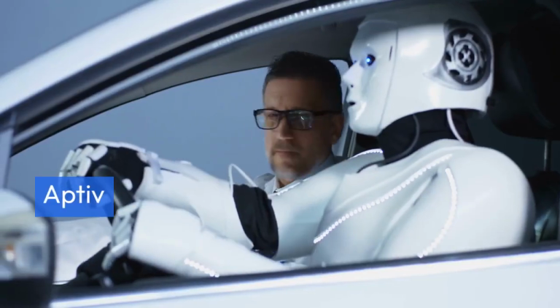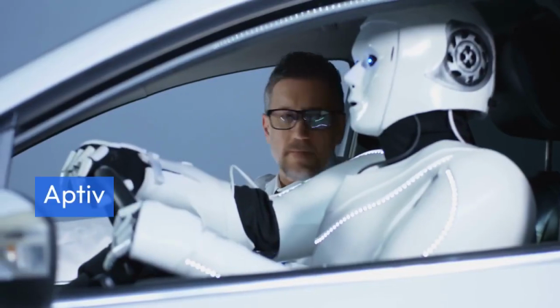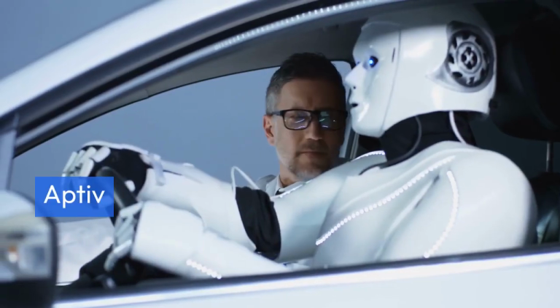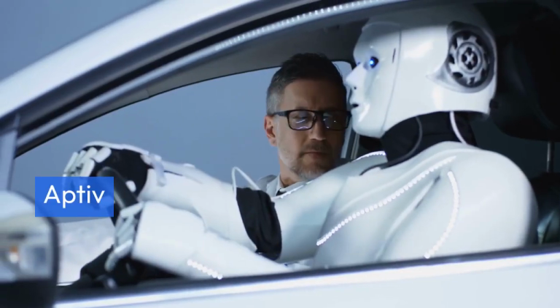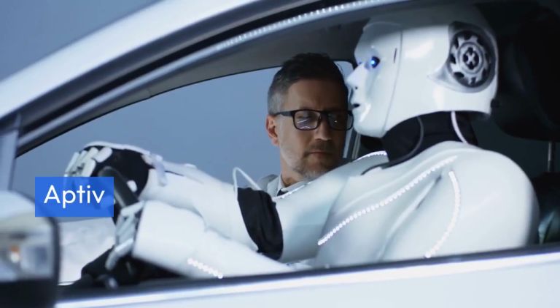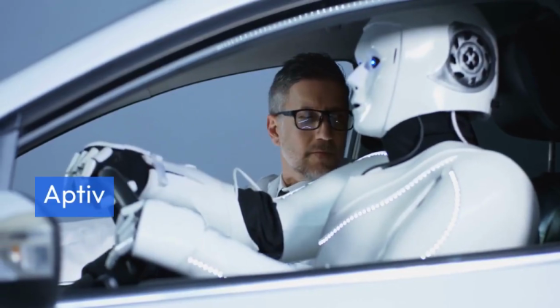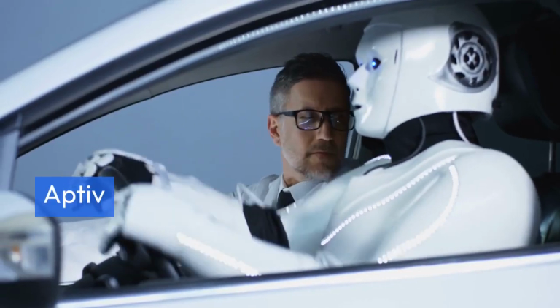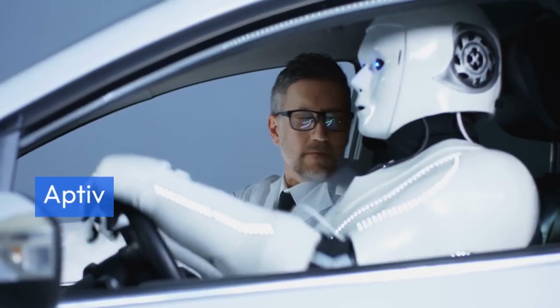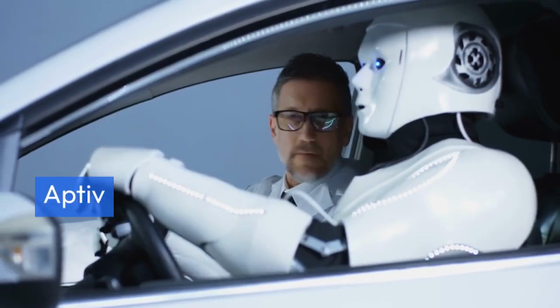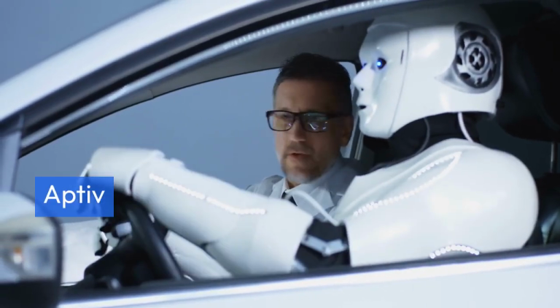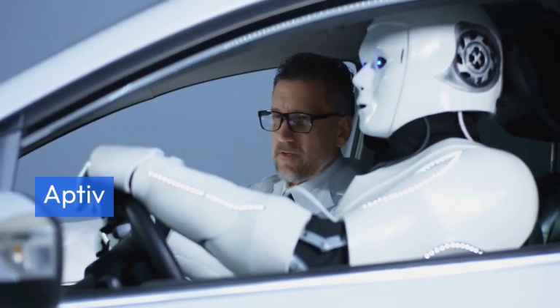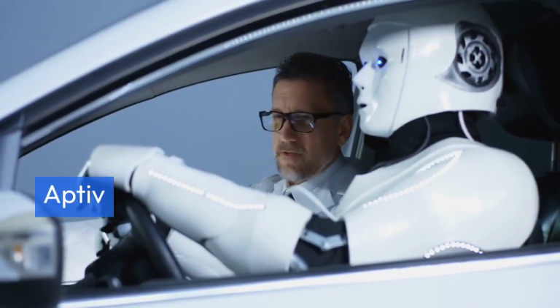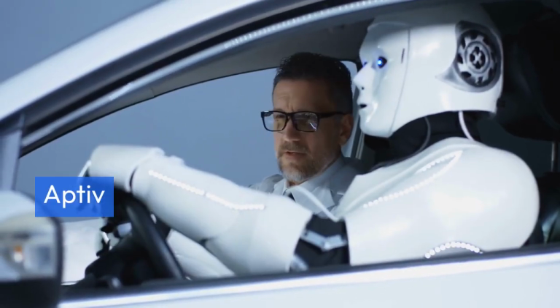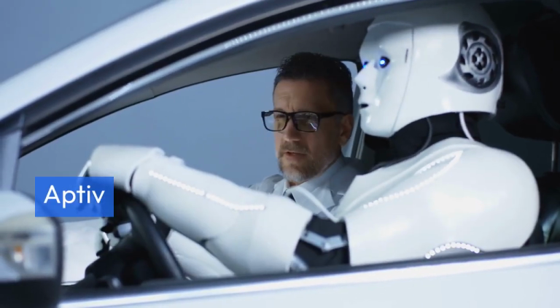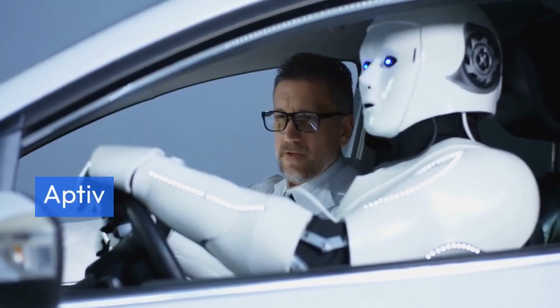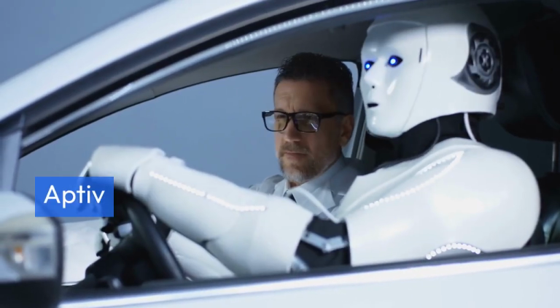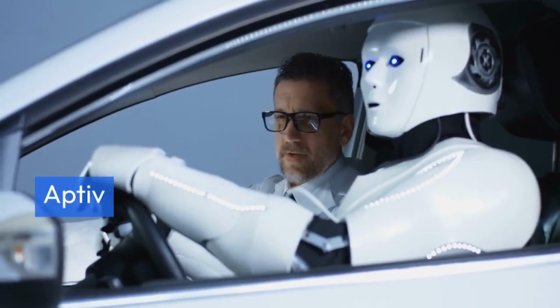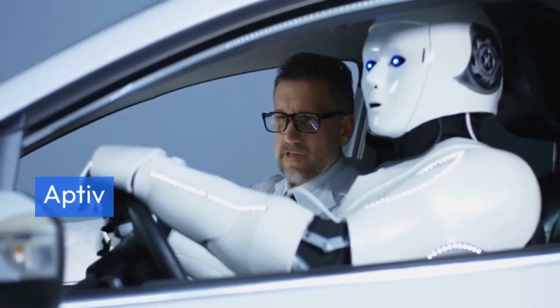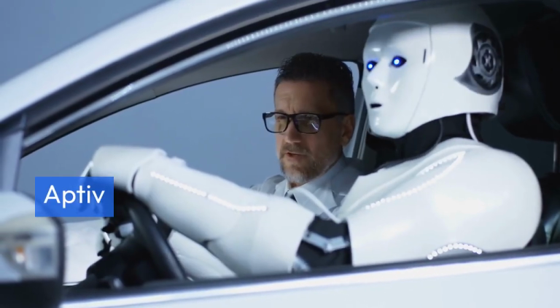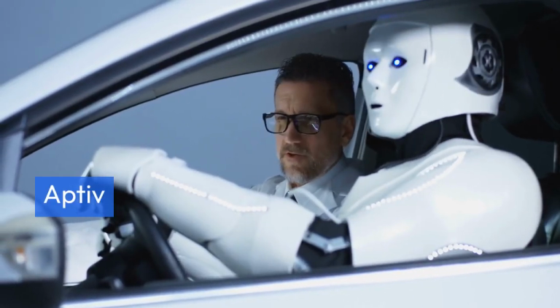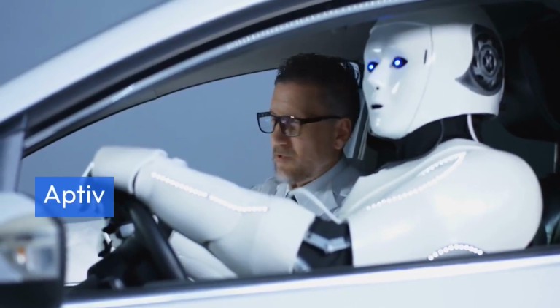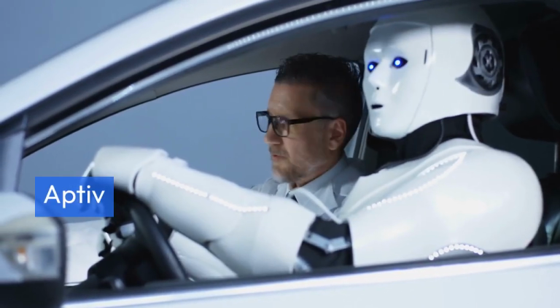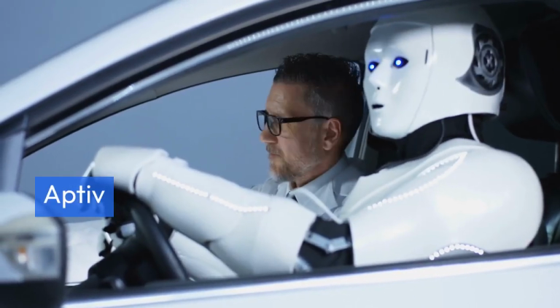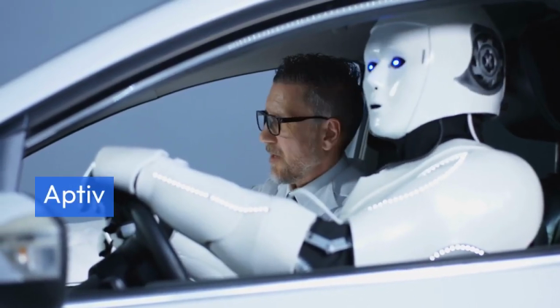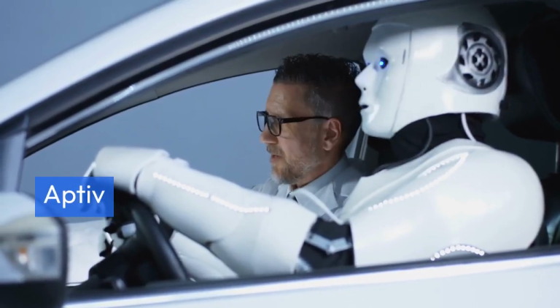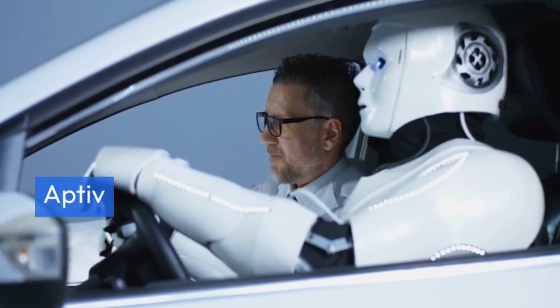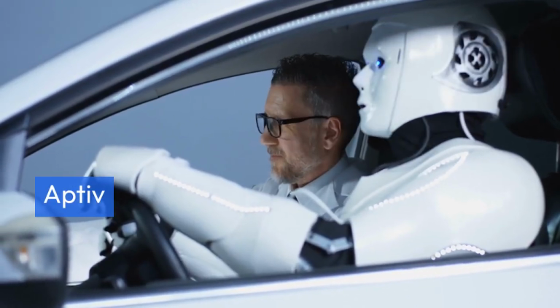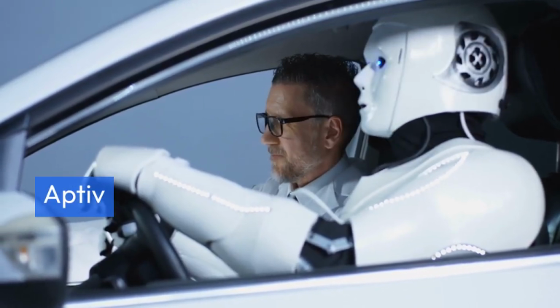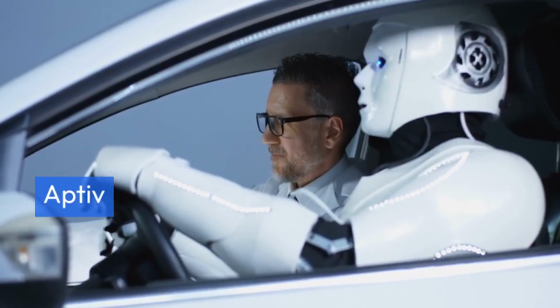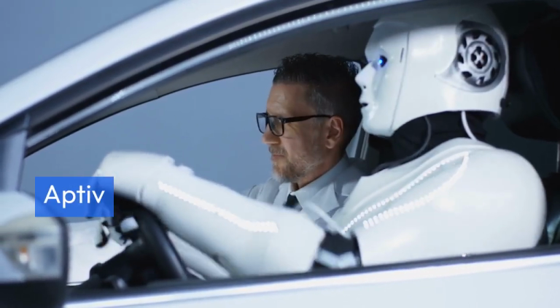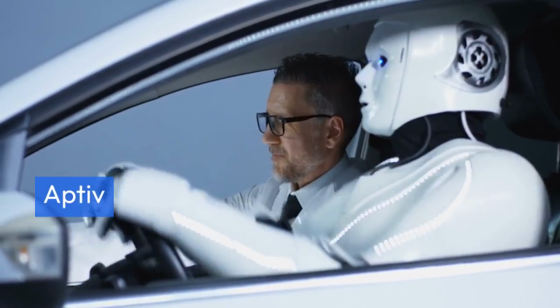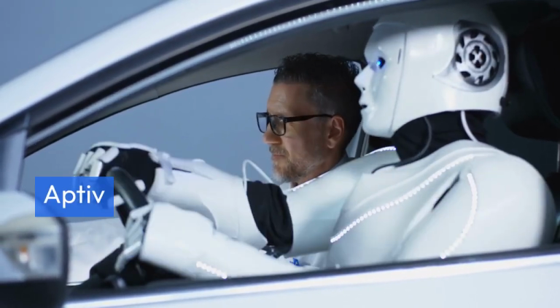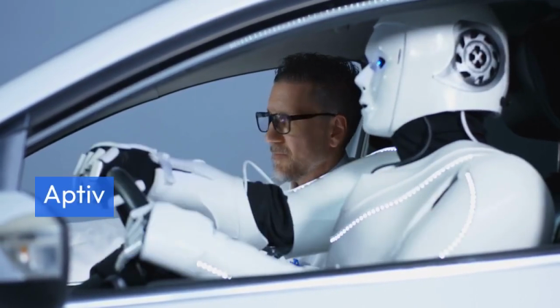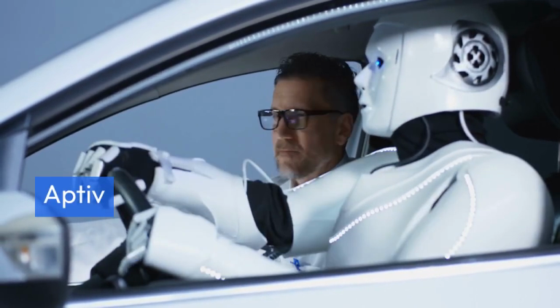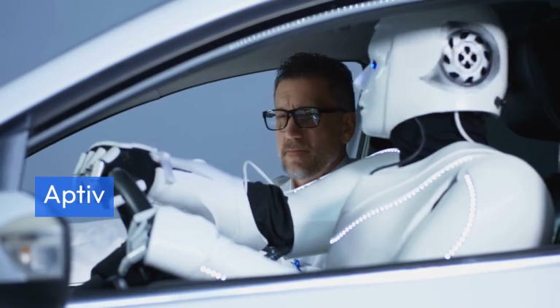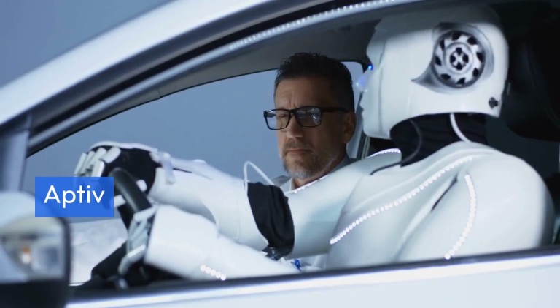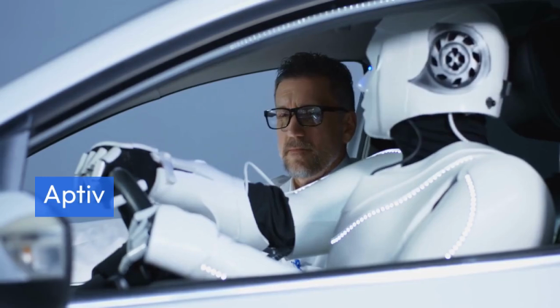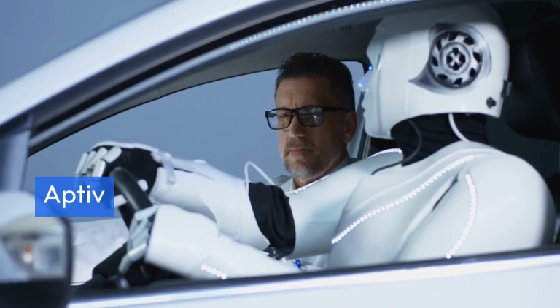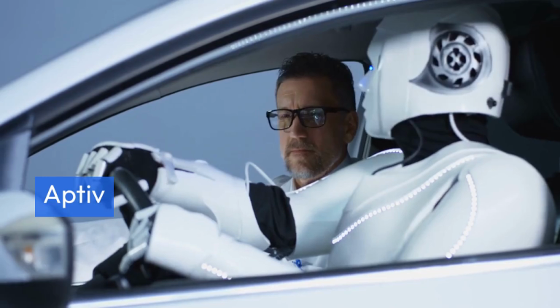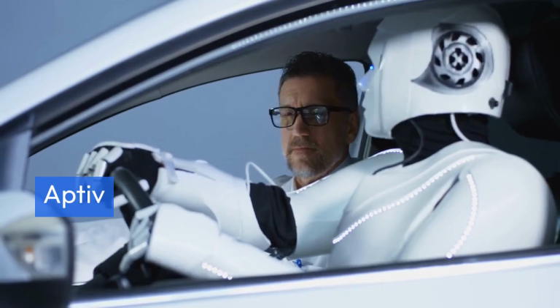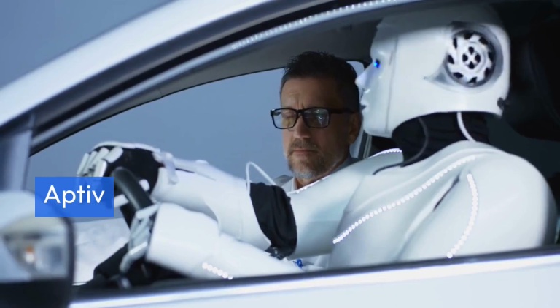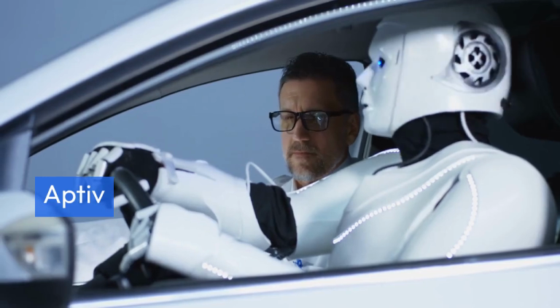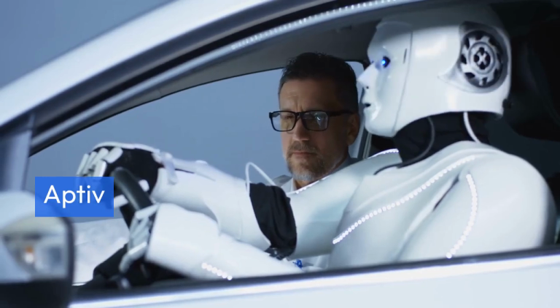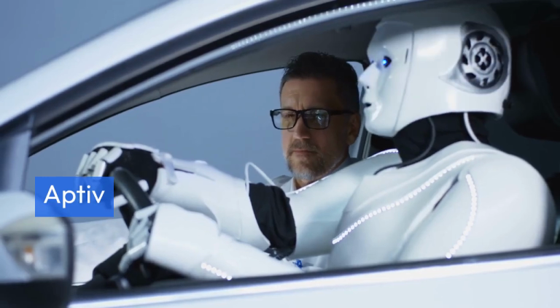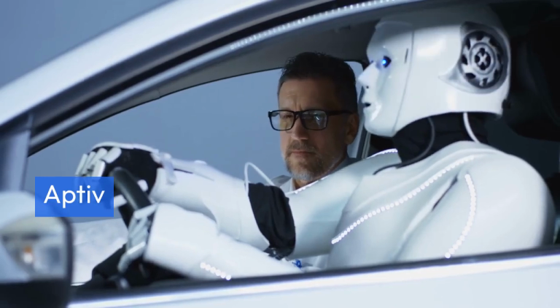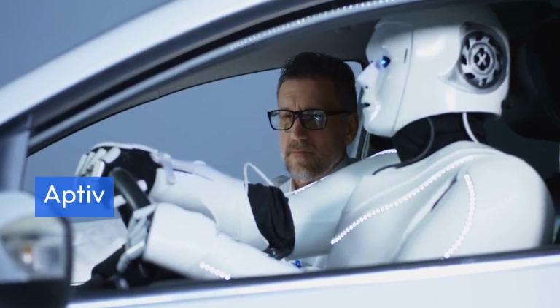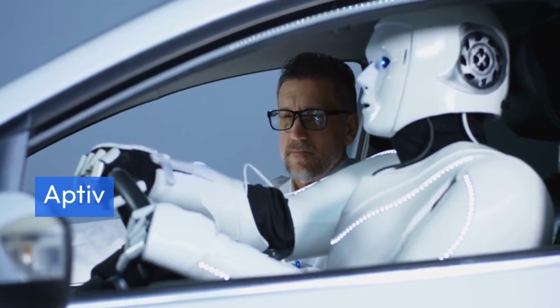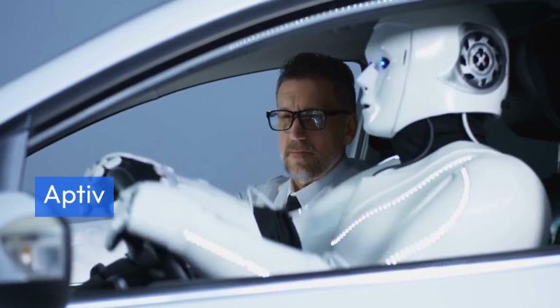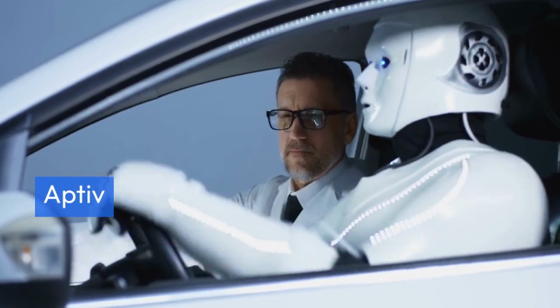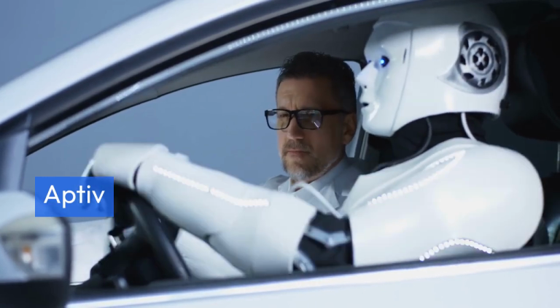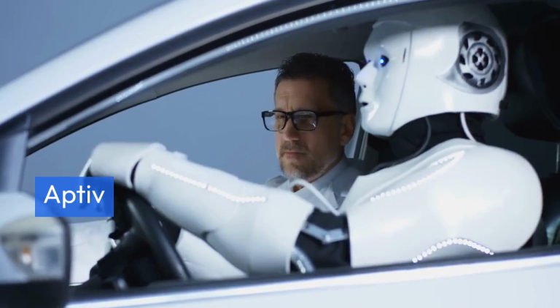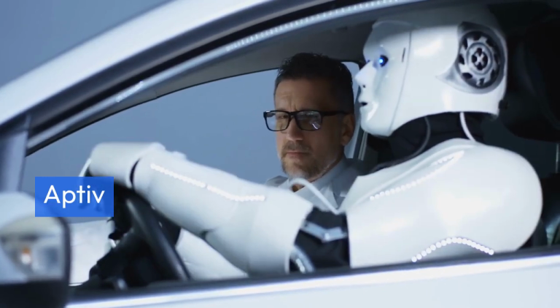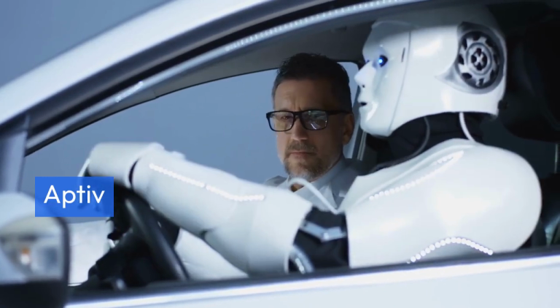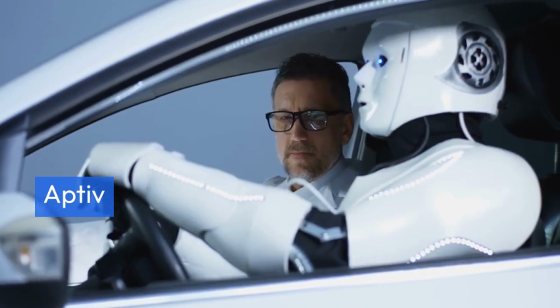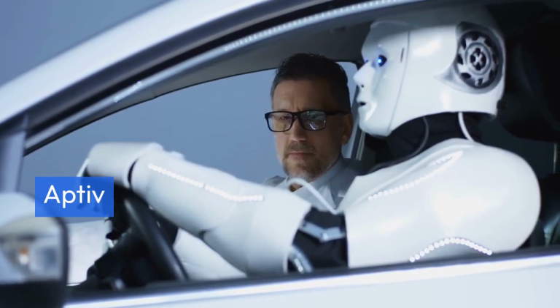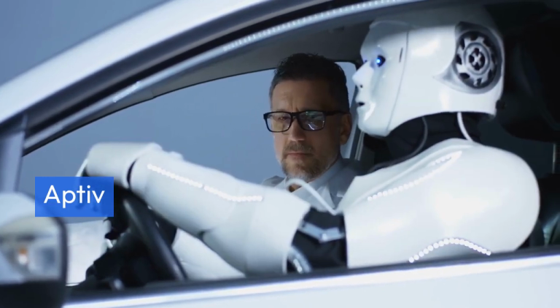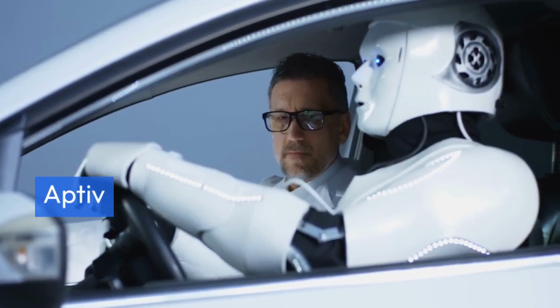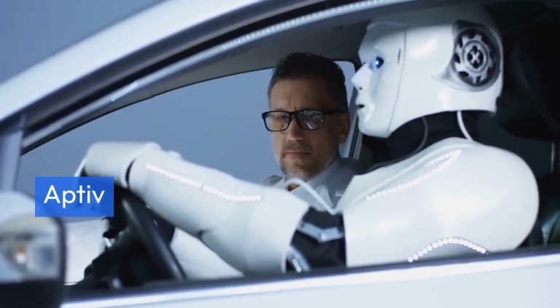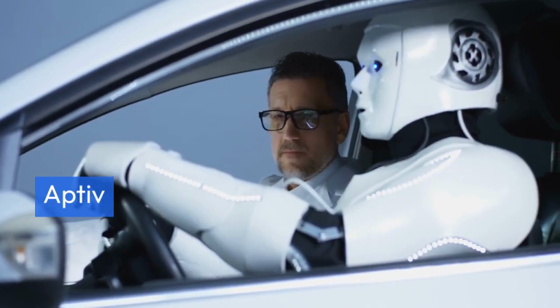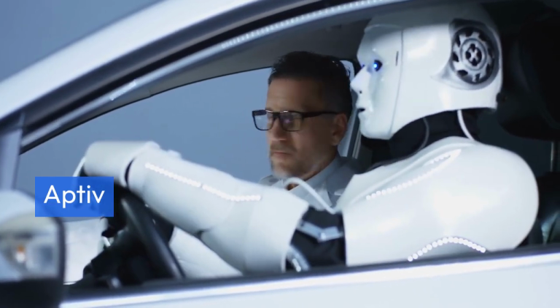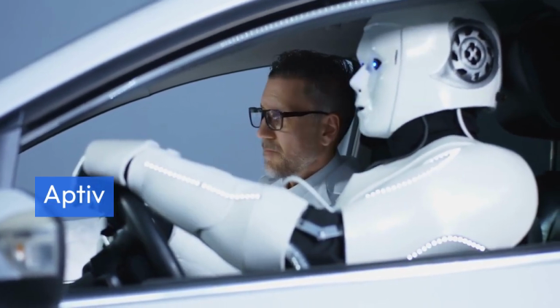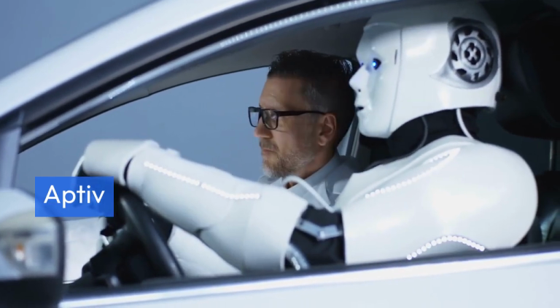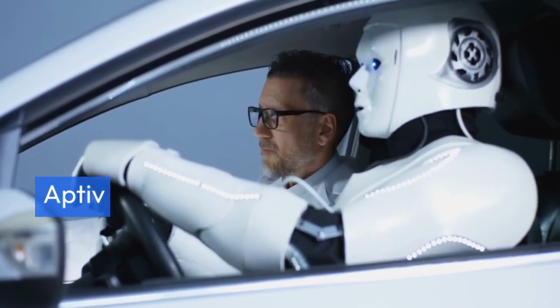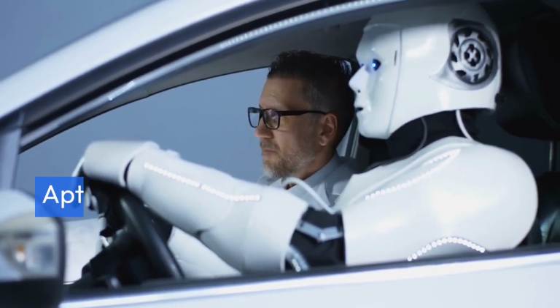Aptiv delivers advanced safety and automated driving solutions through AI-driven perception systems, sensor fusion, and data analytics.